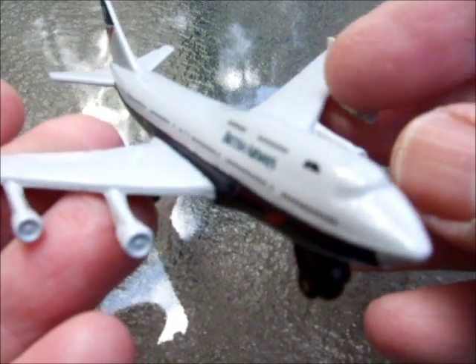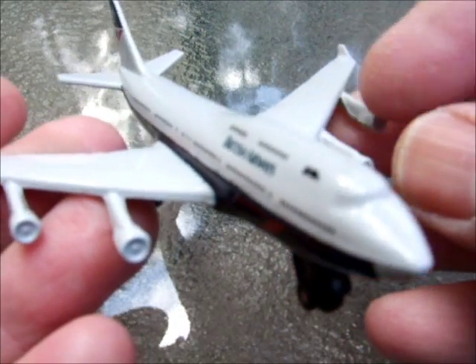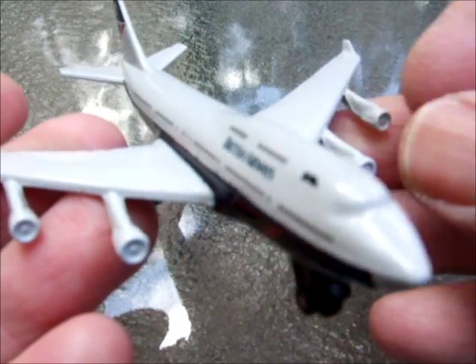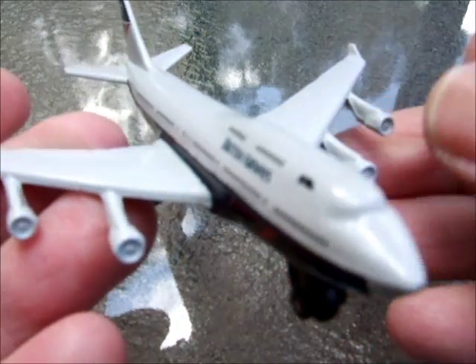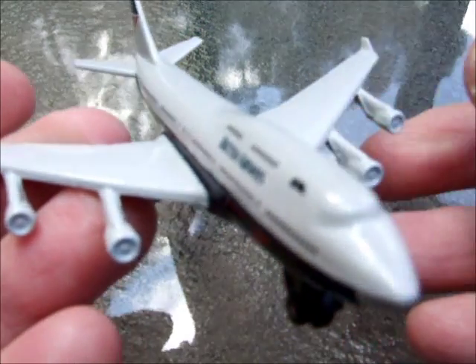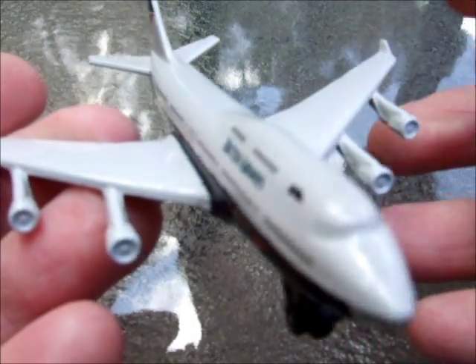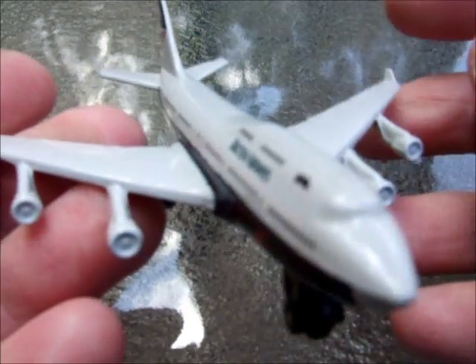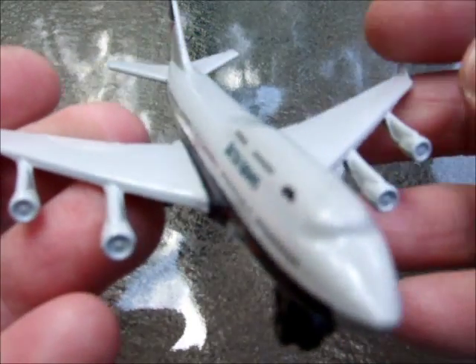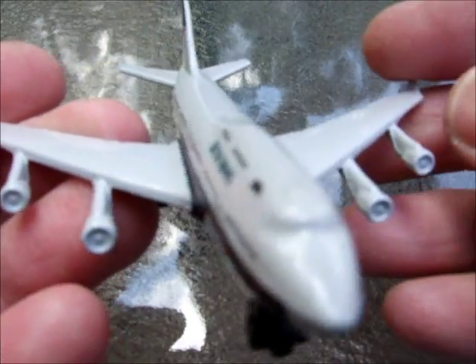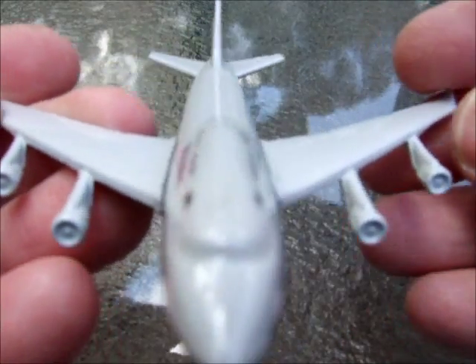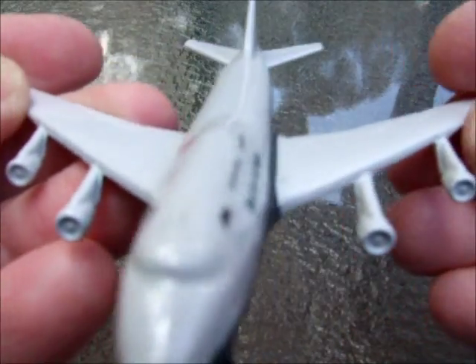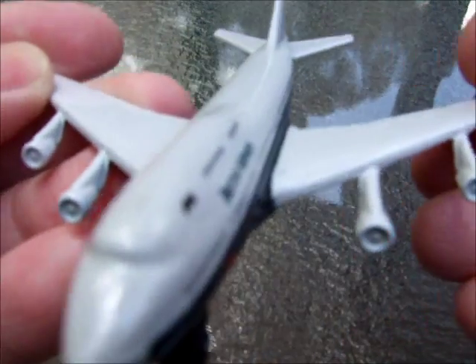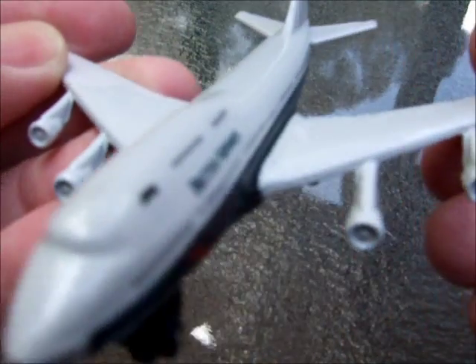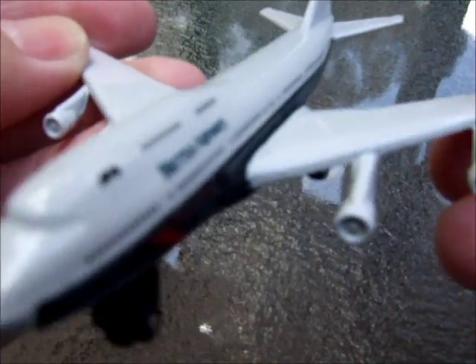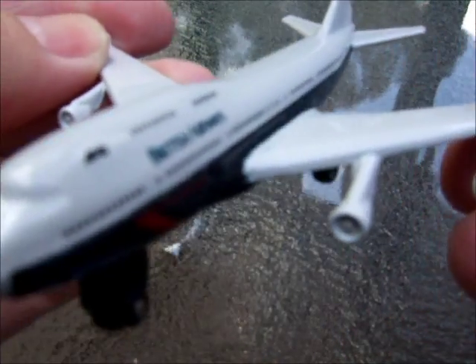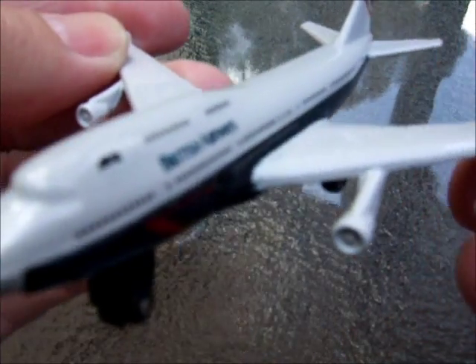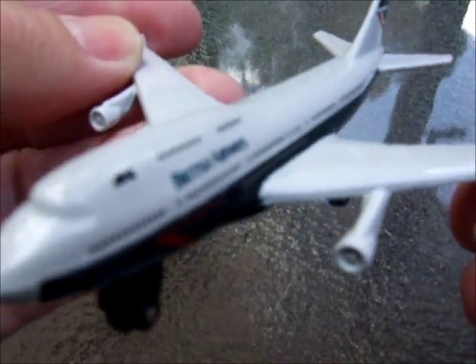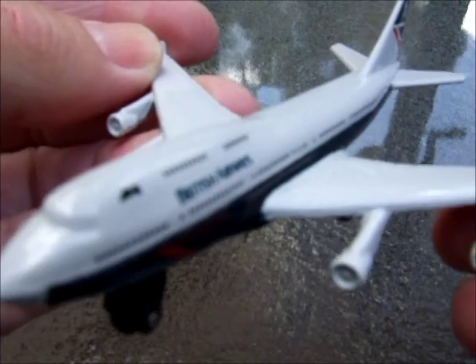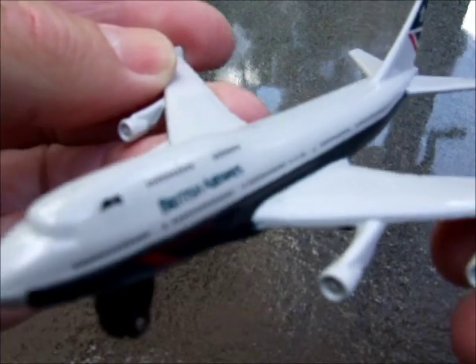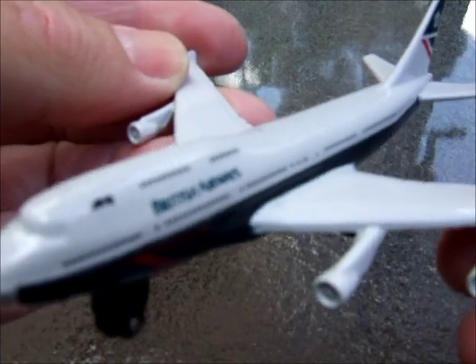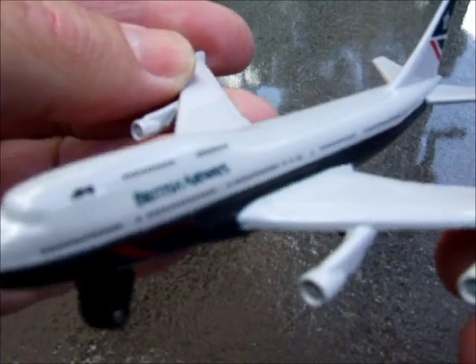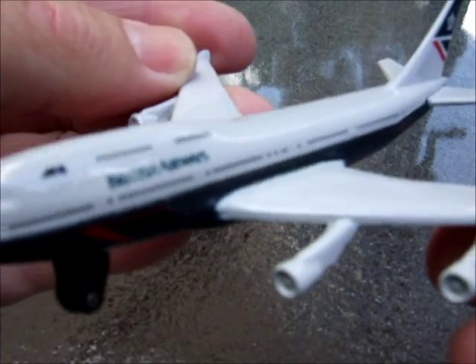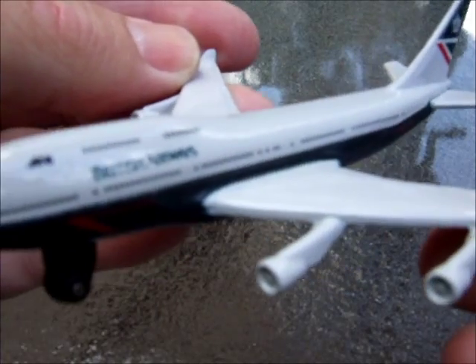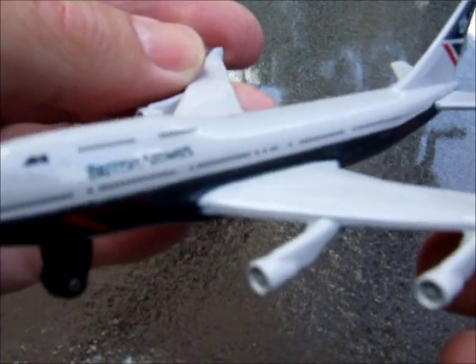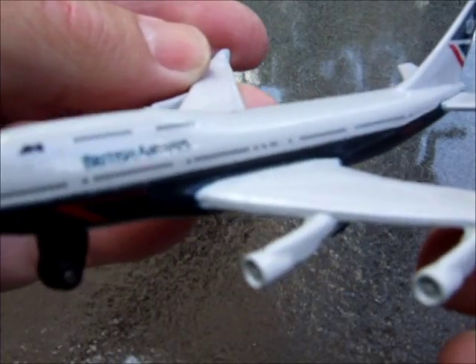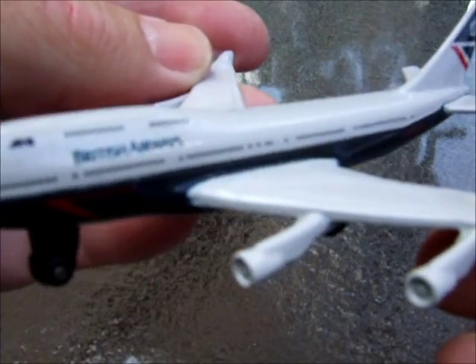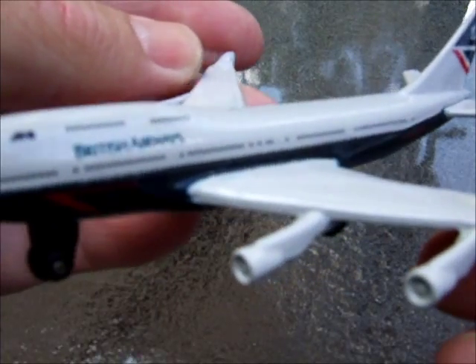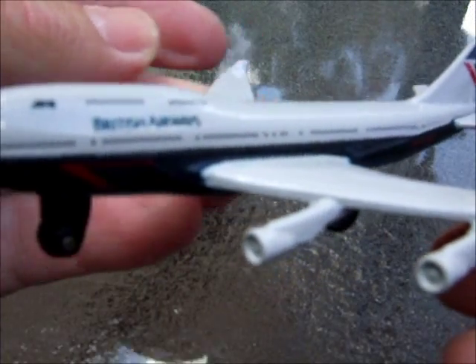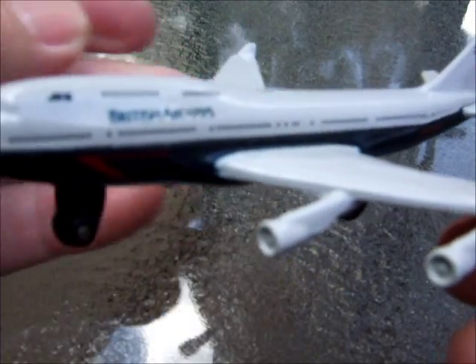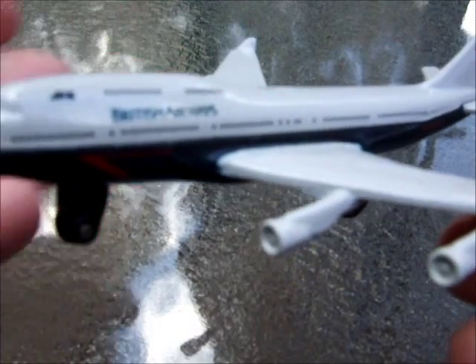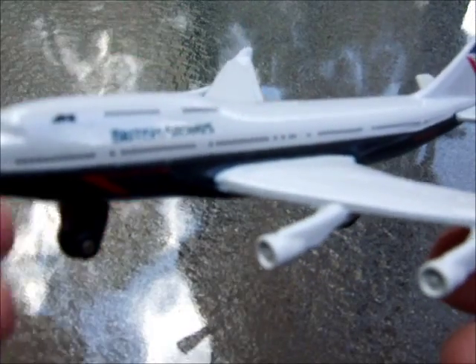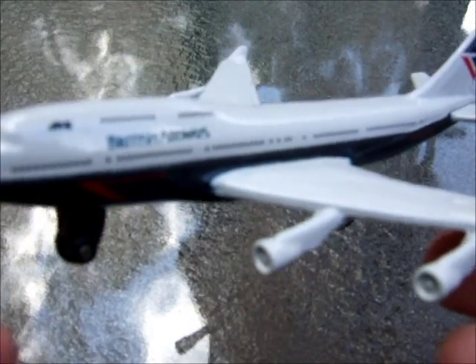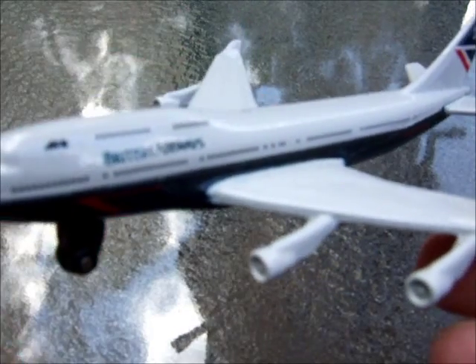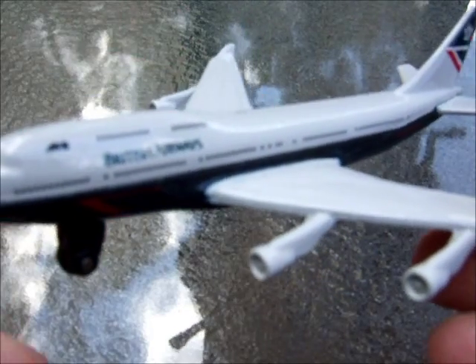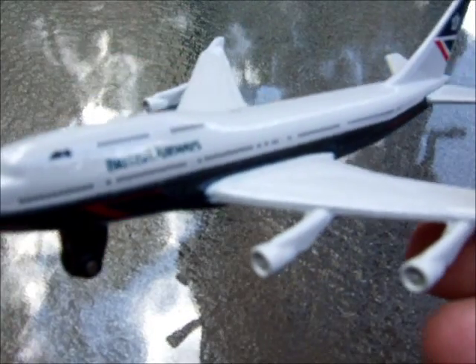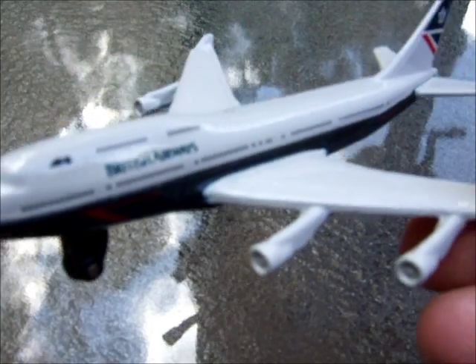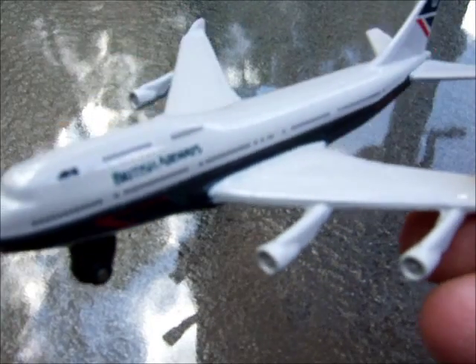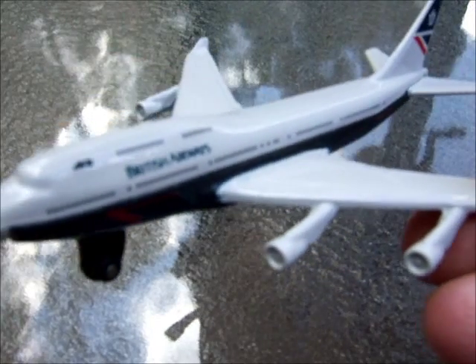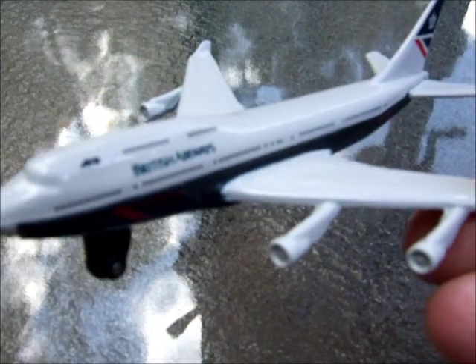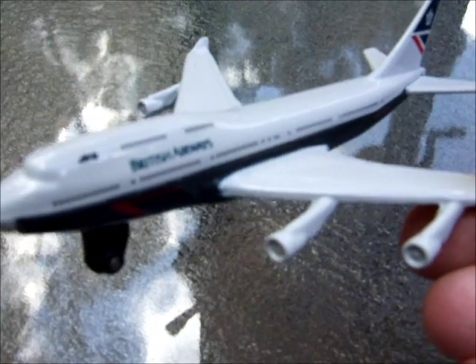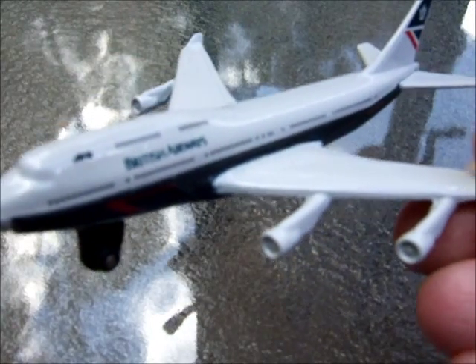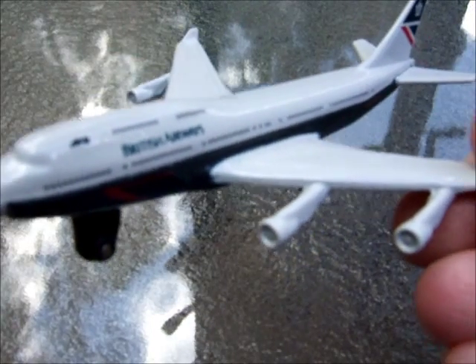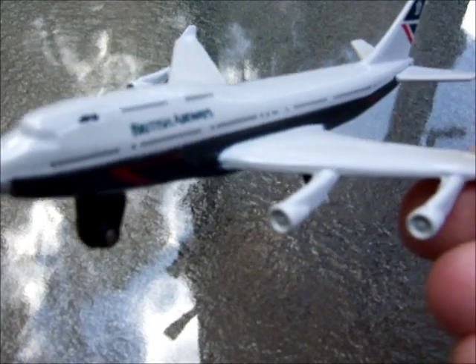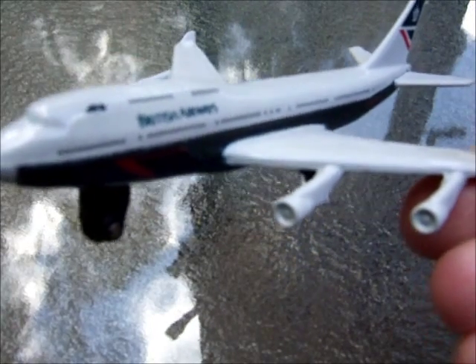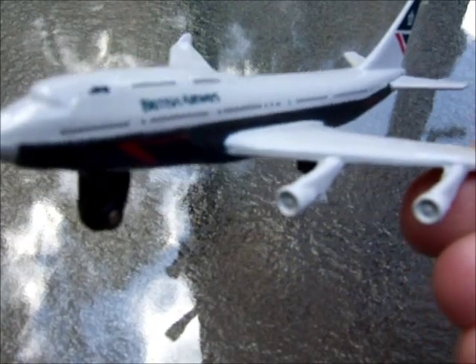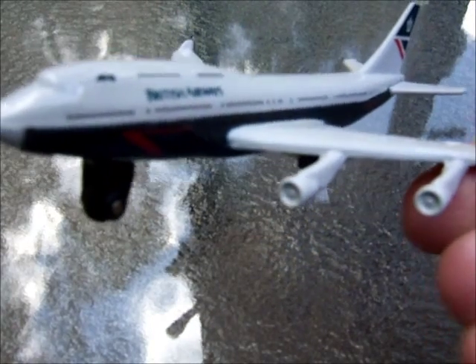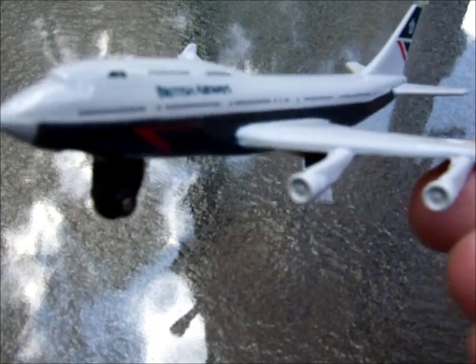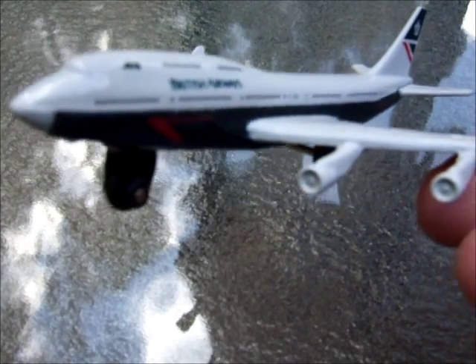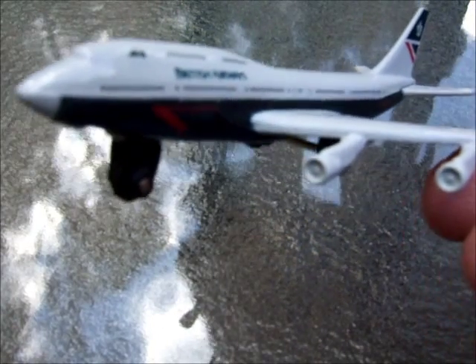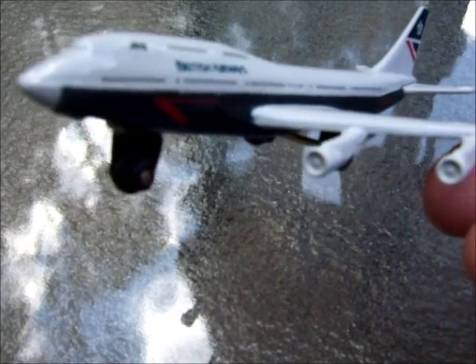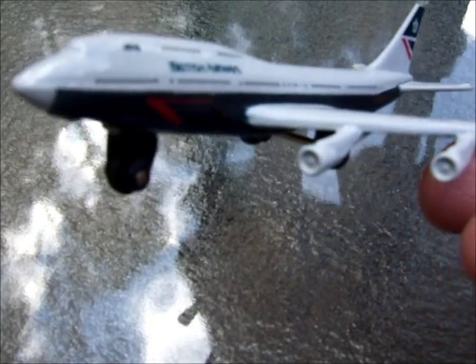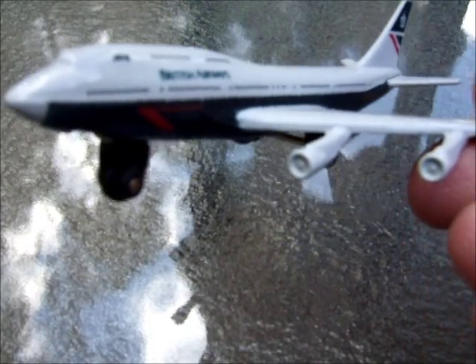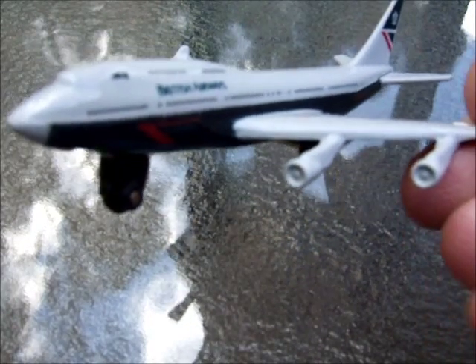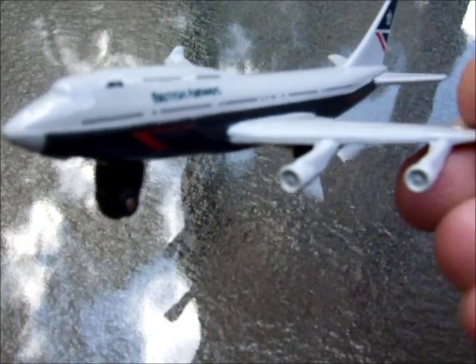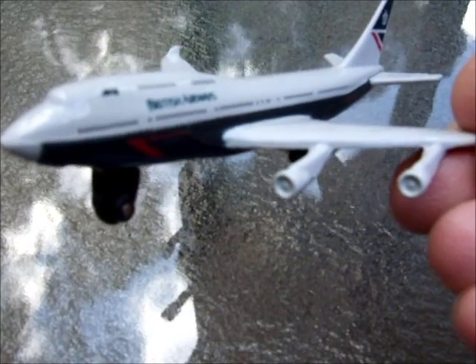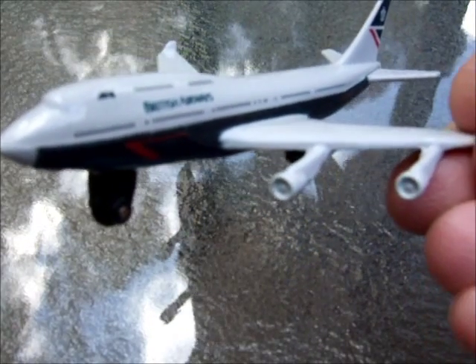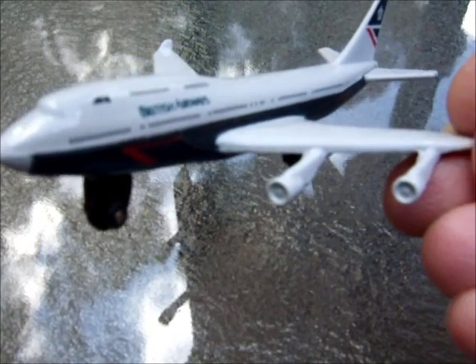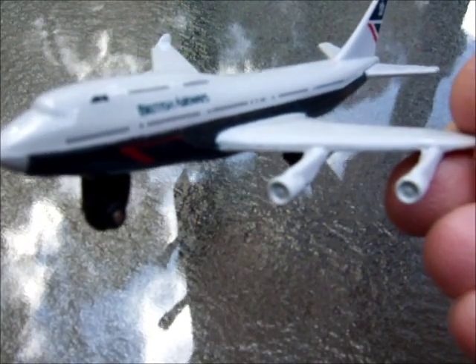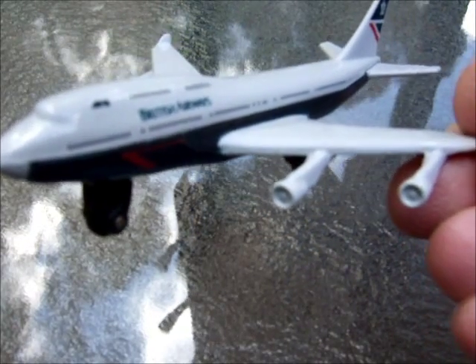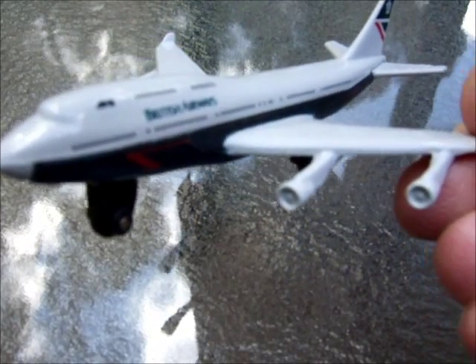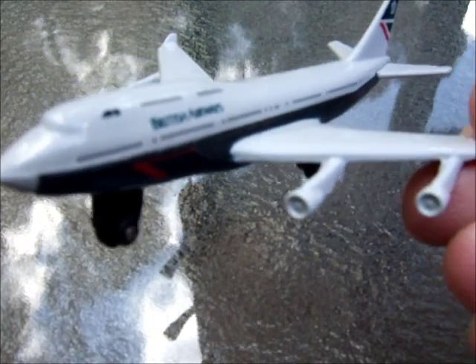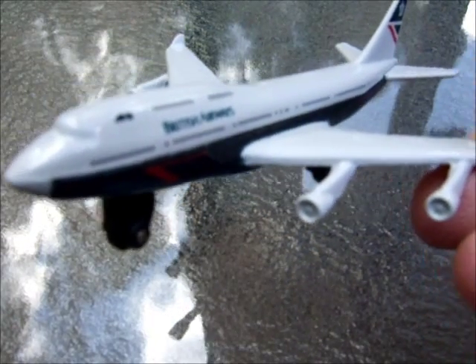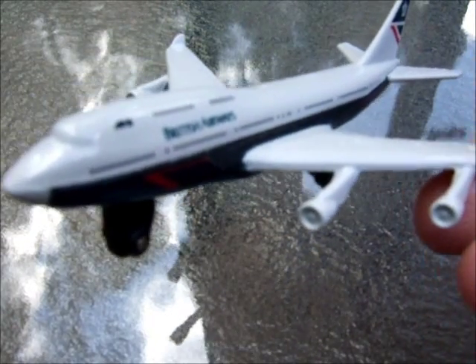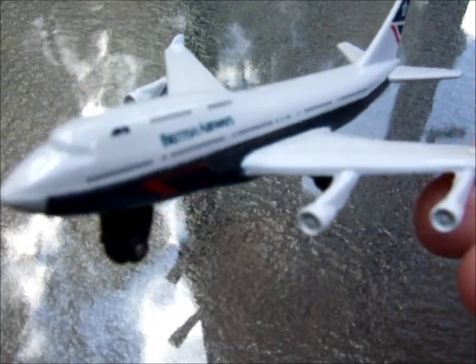Two commercials from the Matchbox Sky Buster range. Thanks for watching.